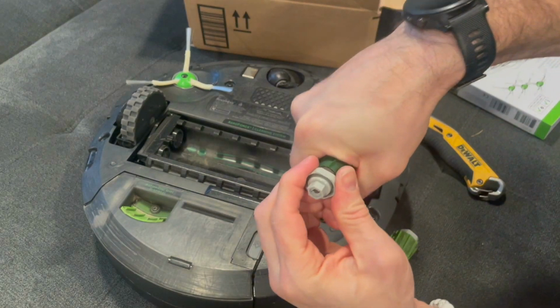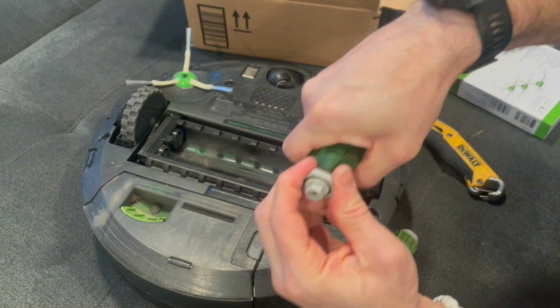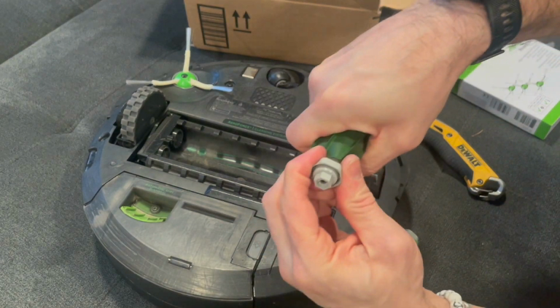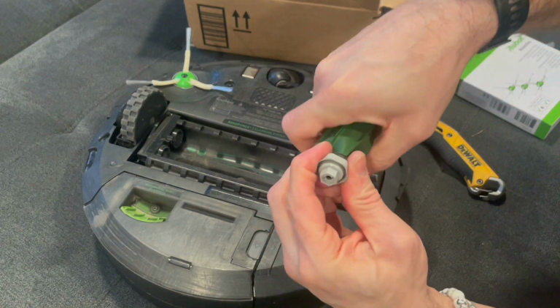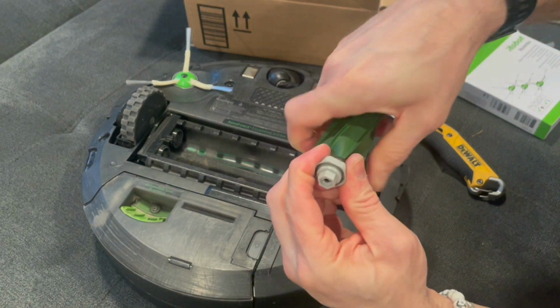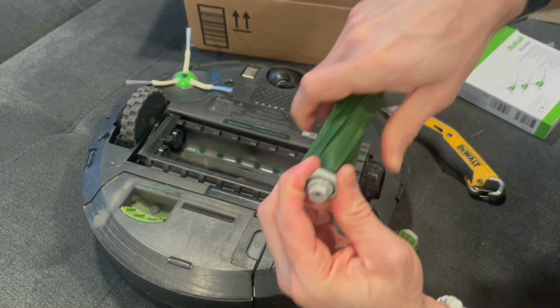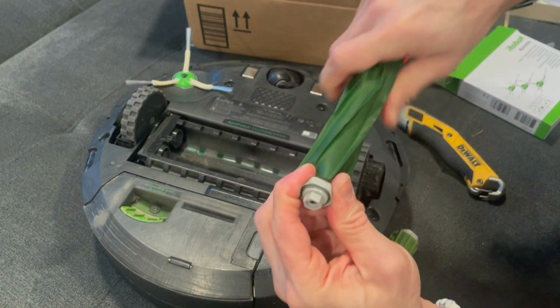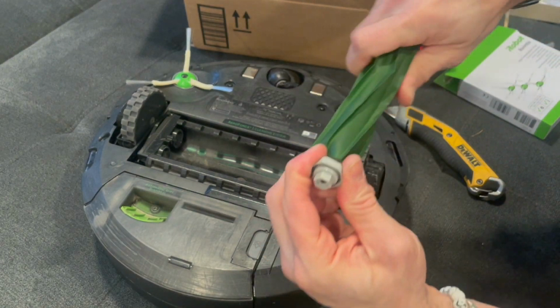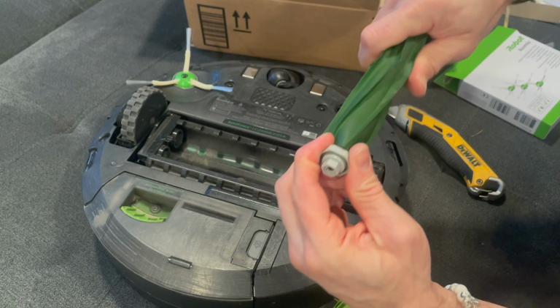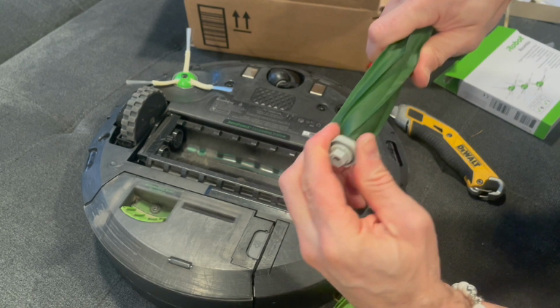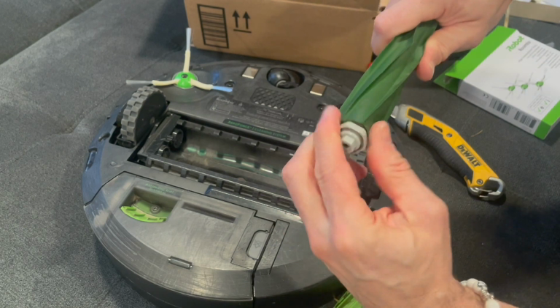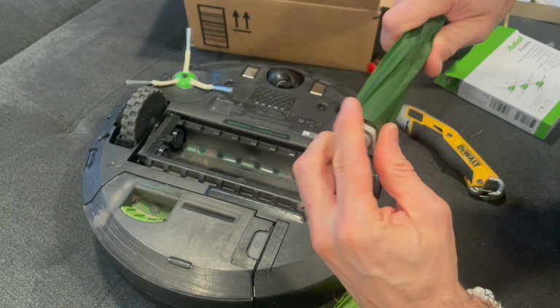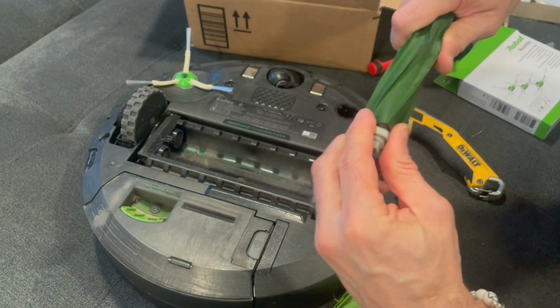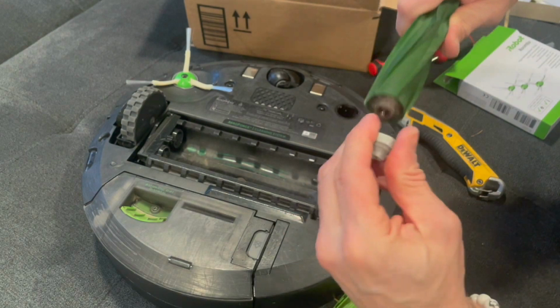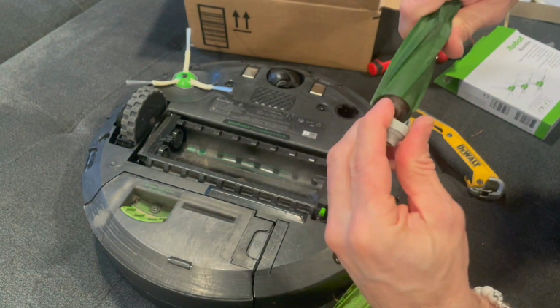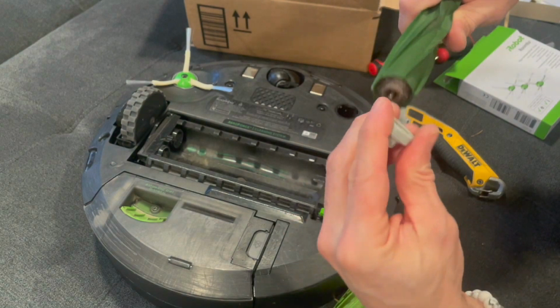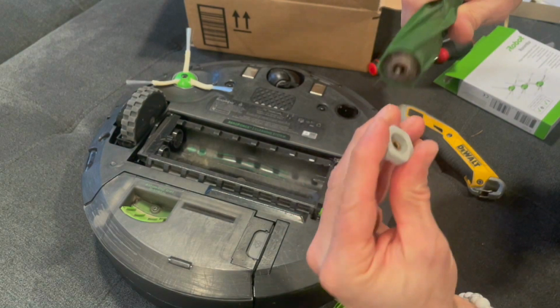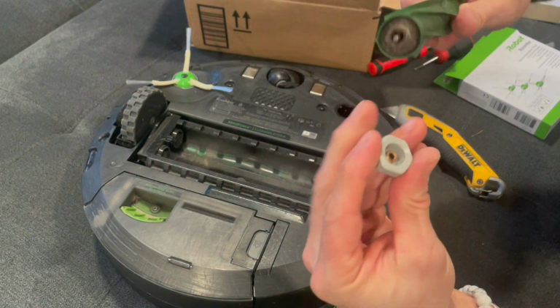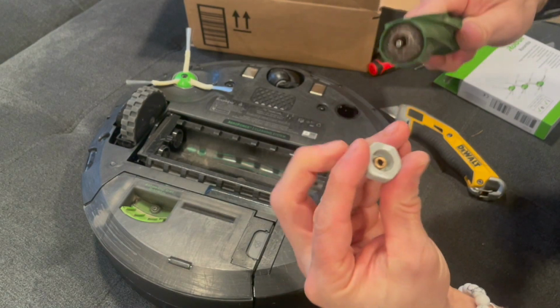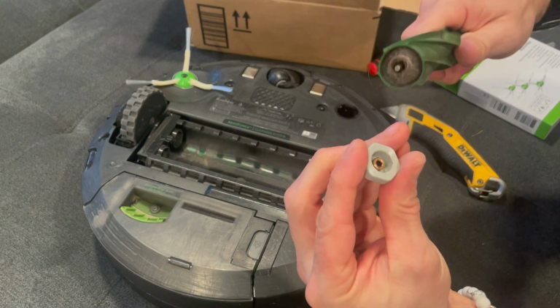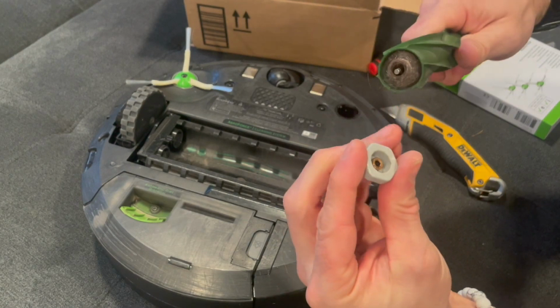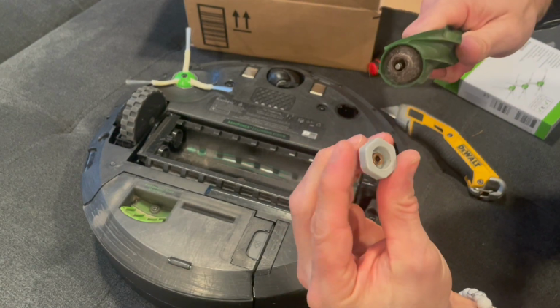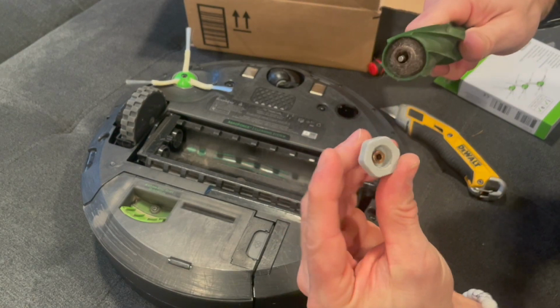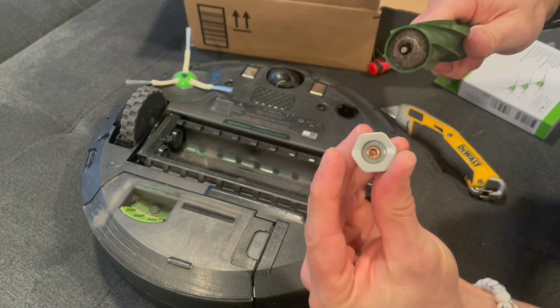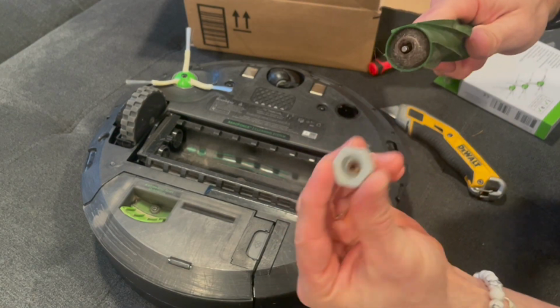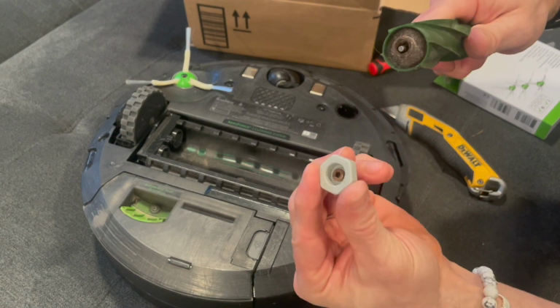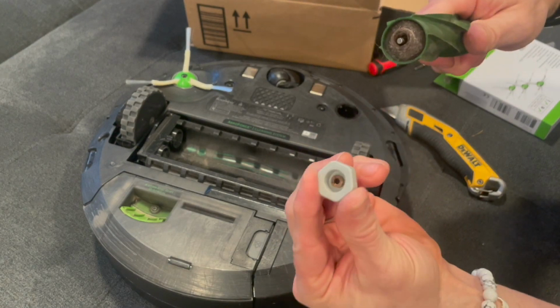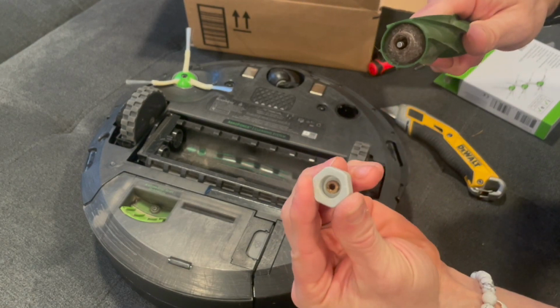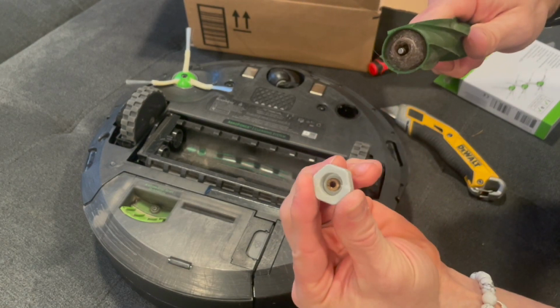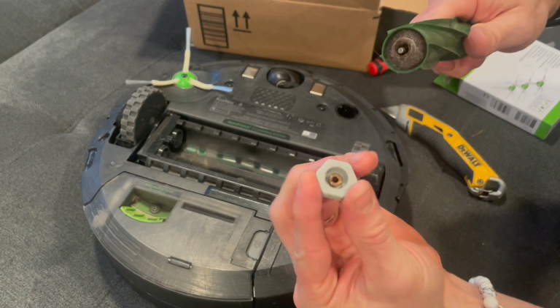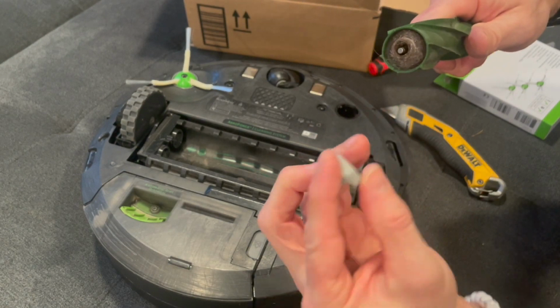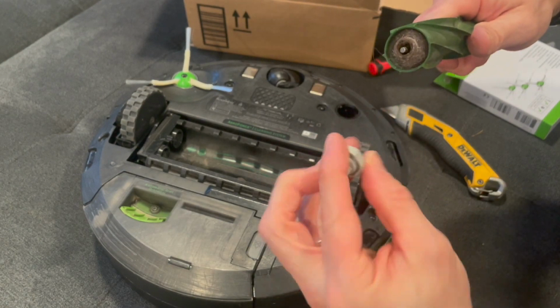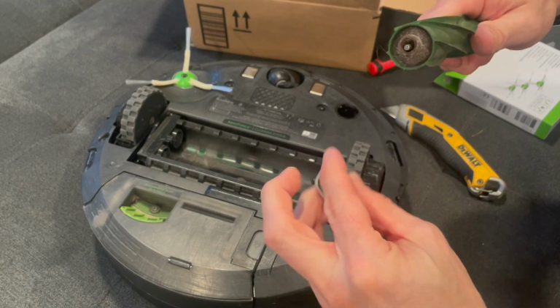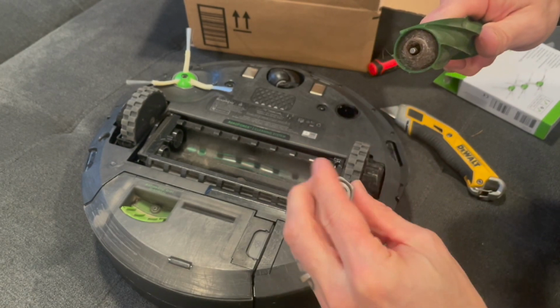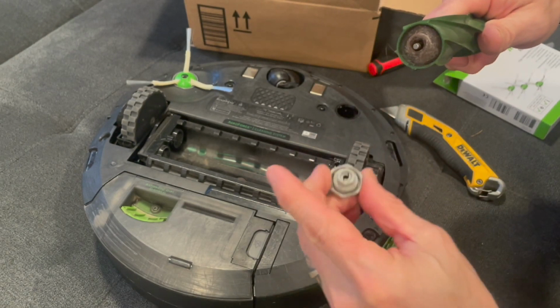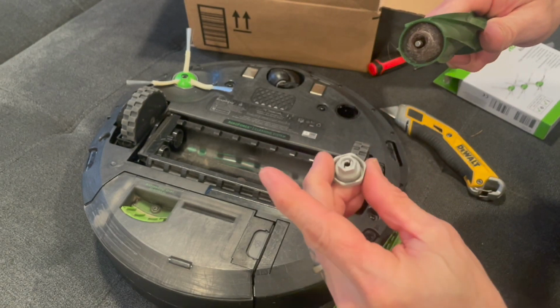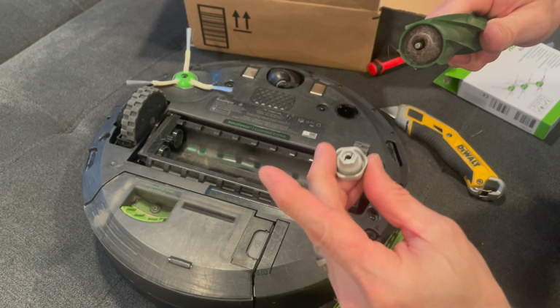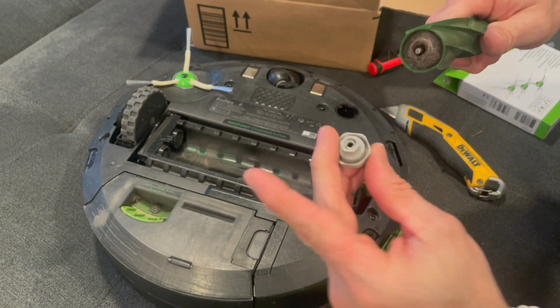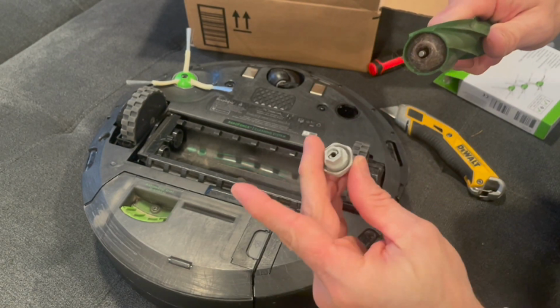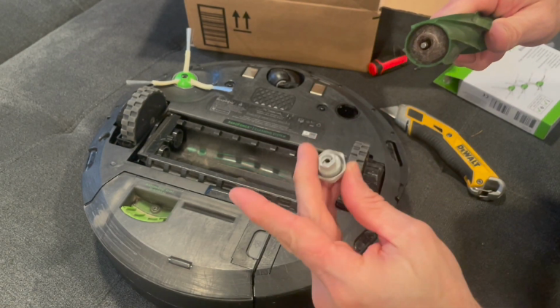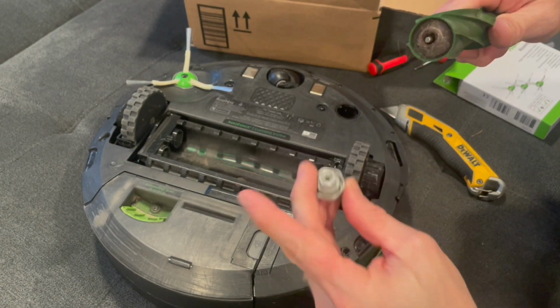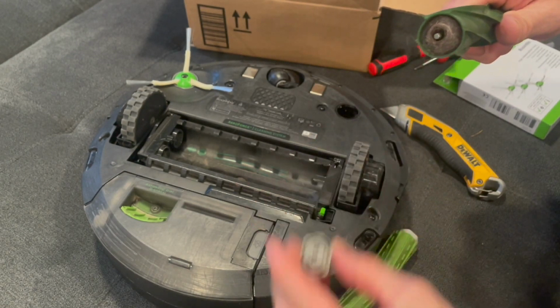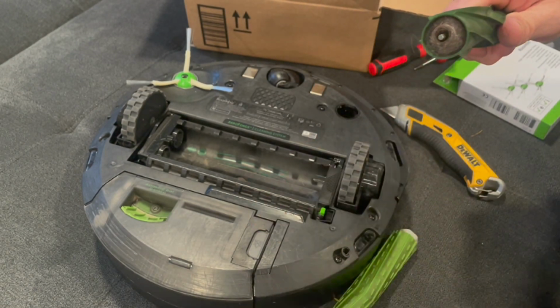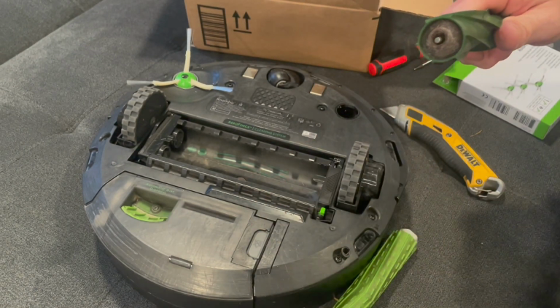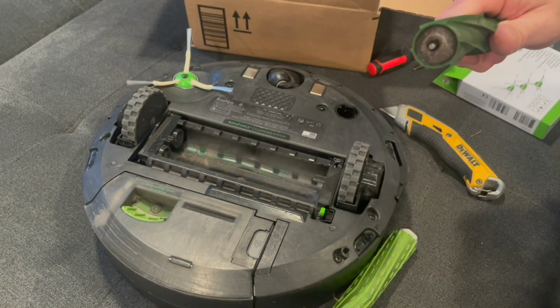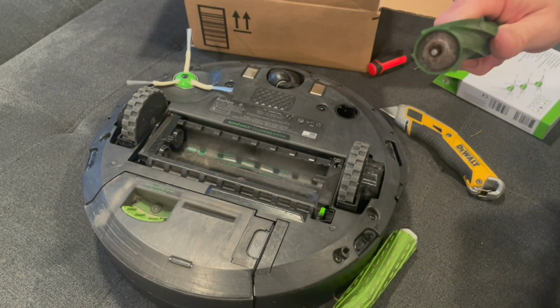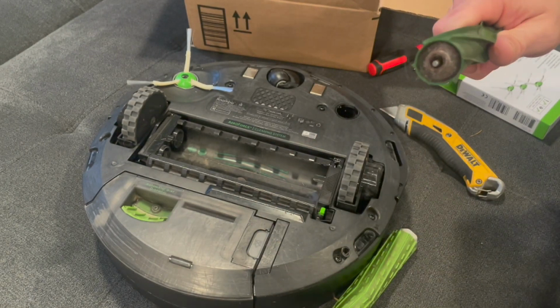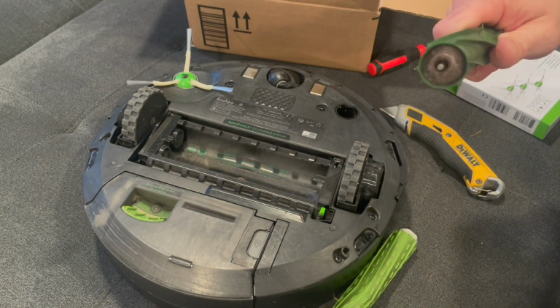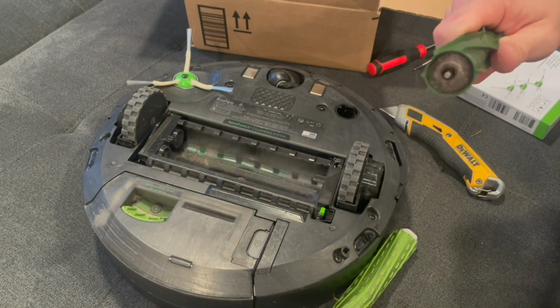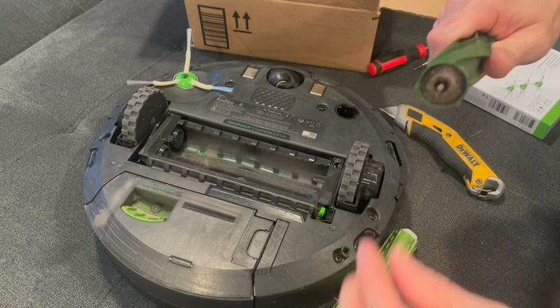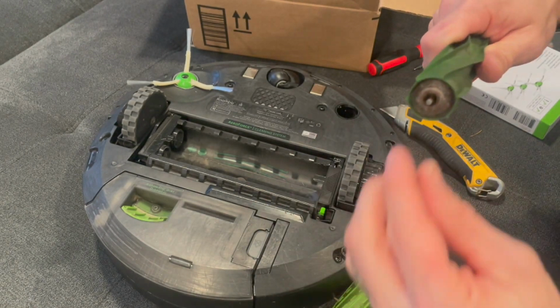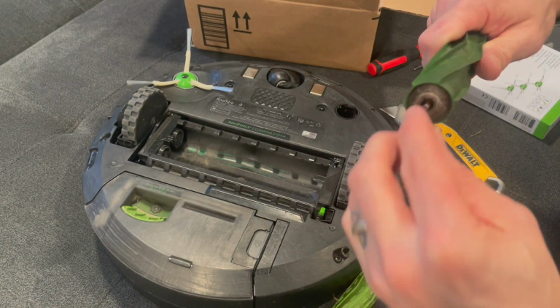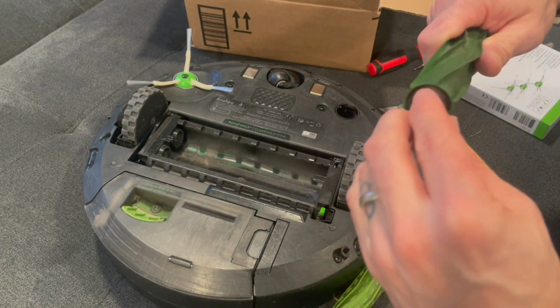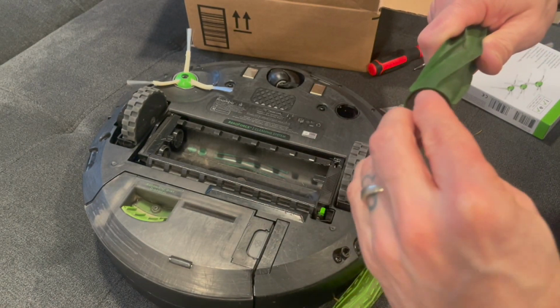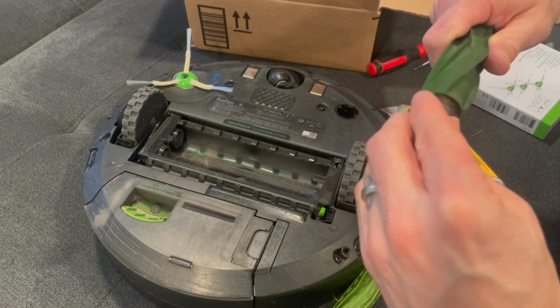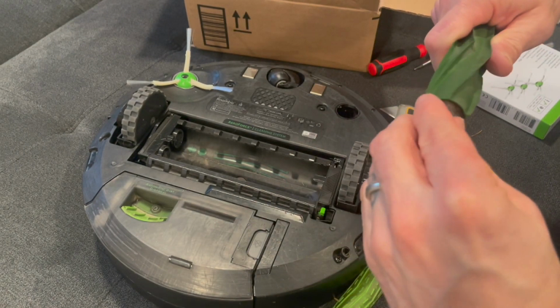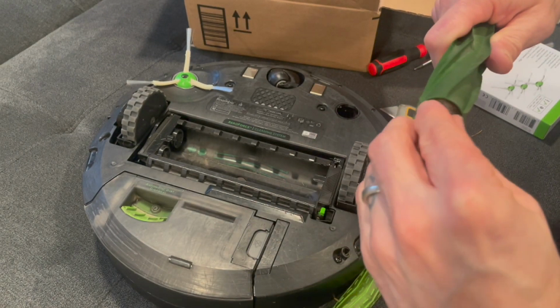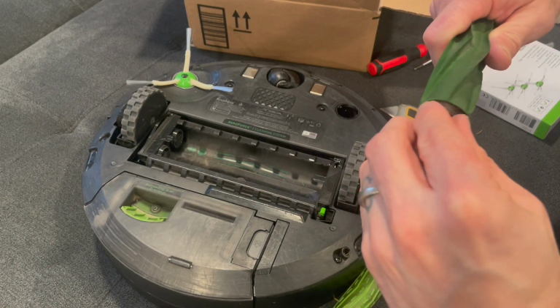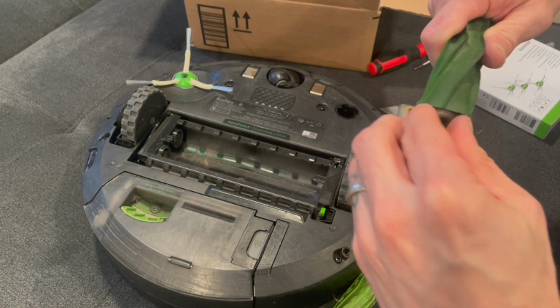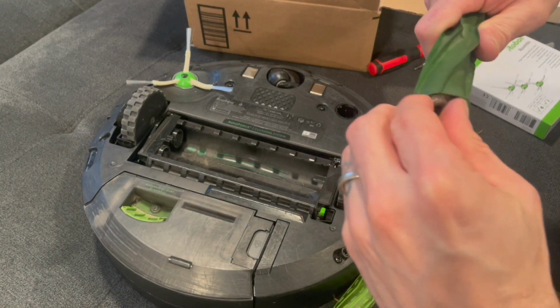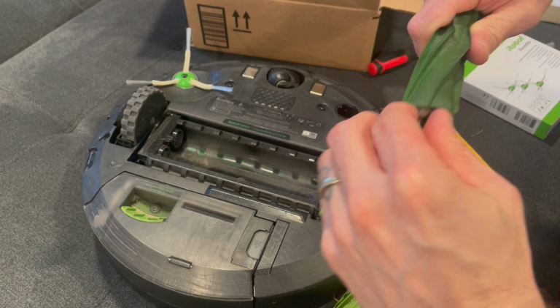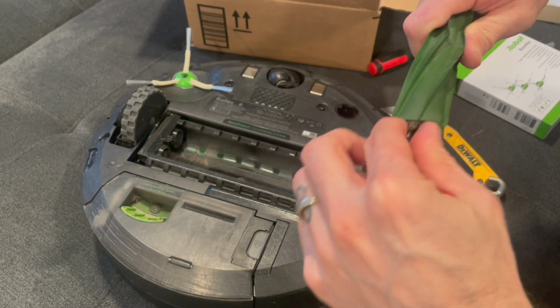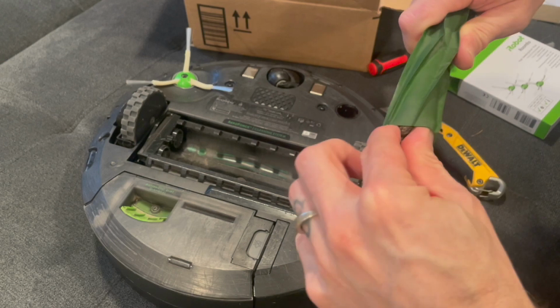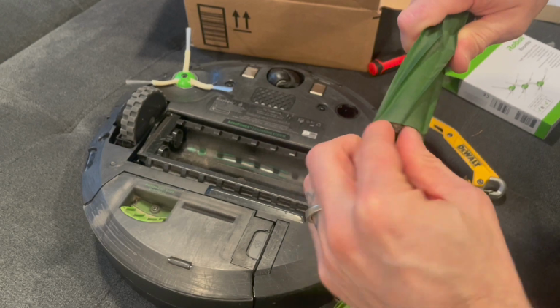I highly recommend using just the OEM products — the ones made by Roomba — because they're really good quality products.